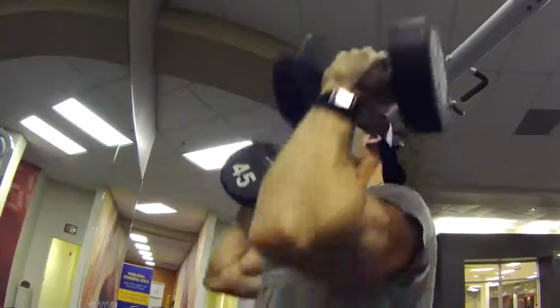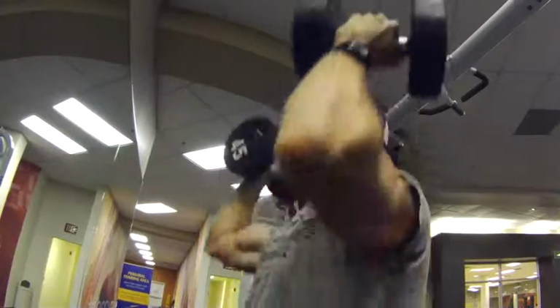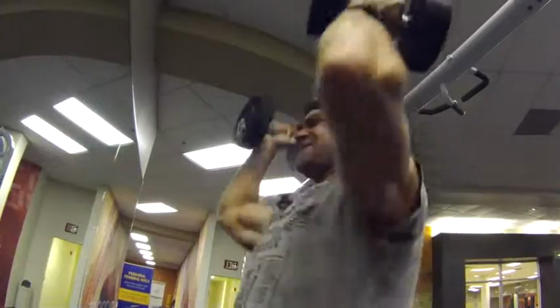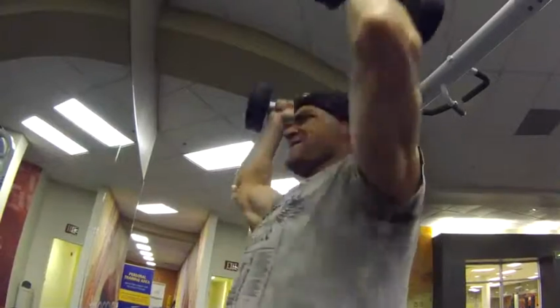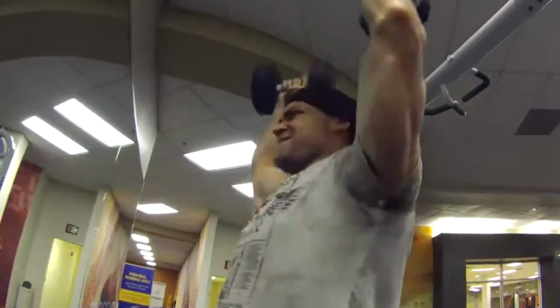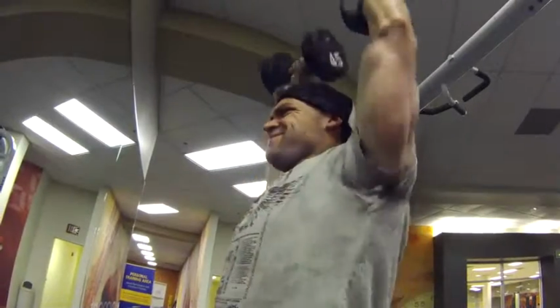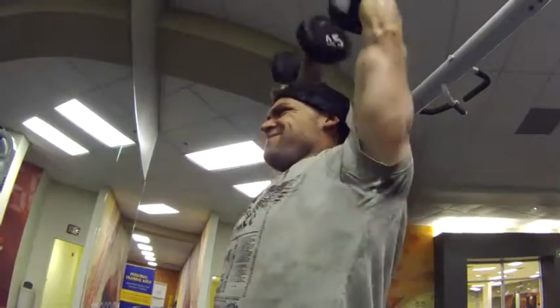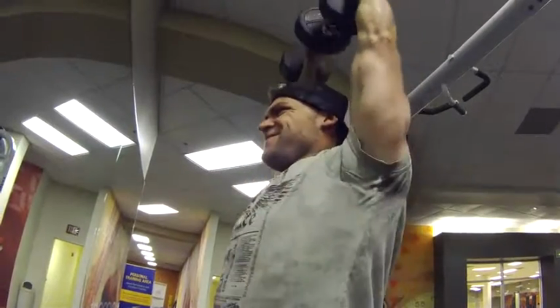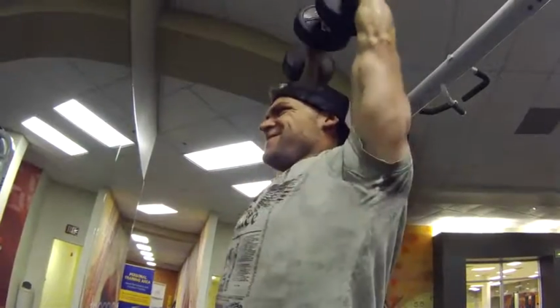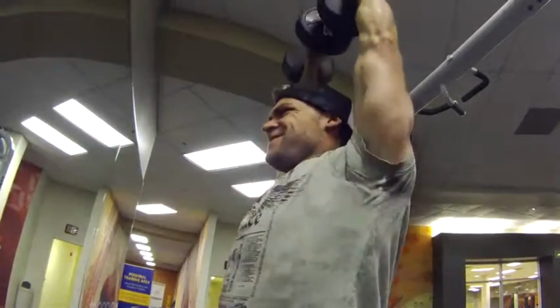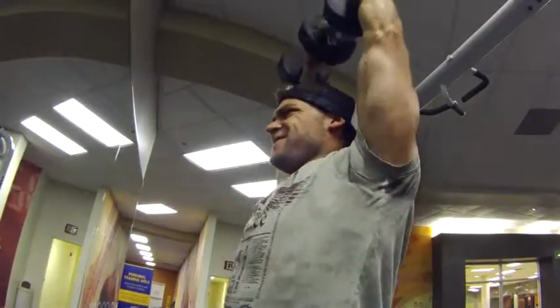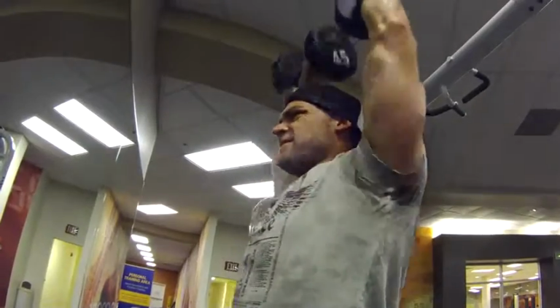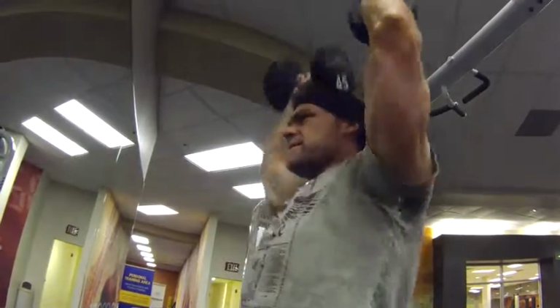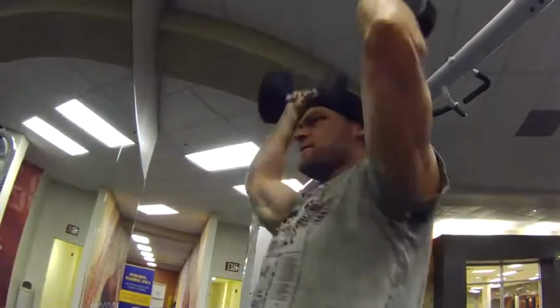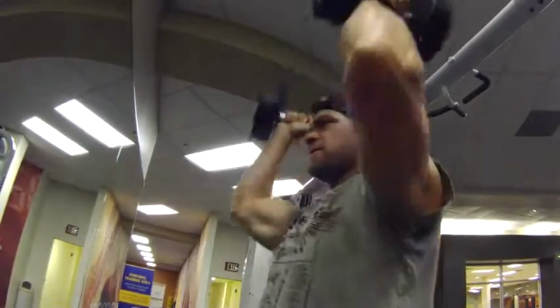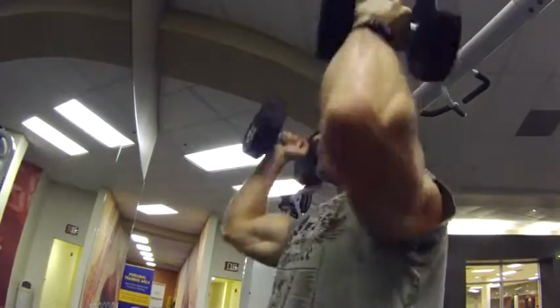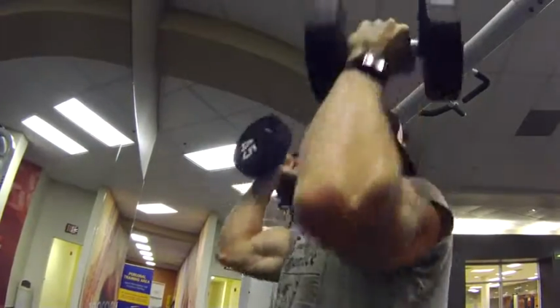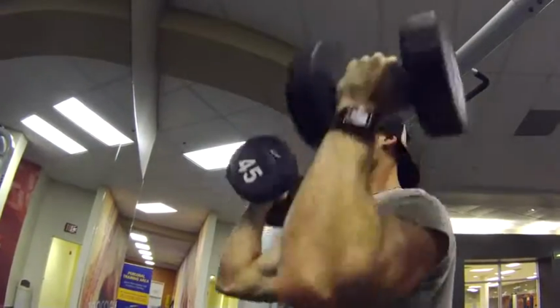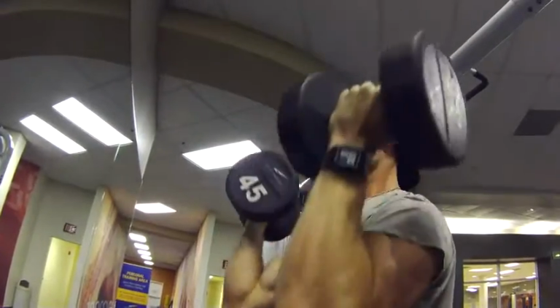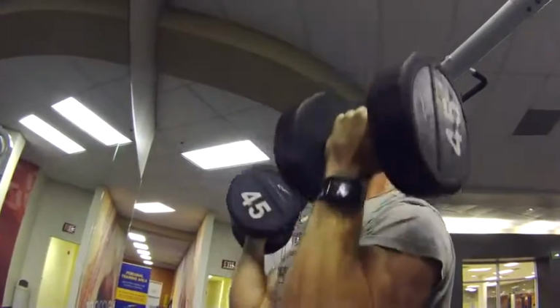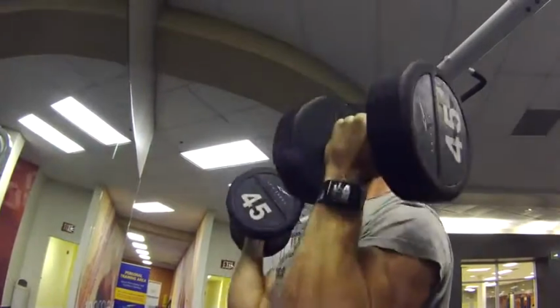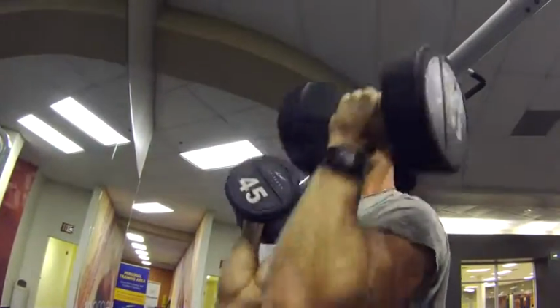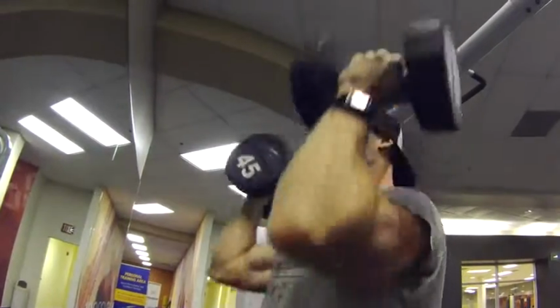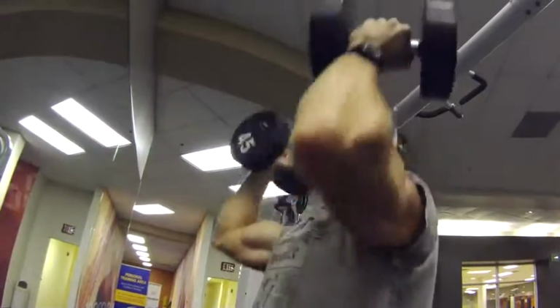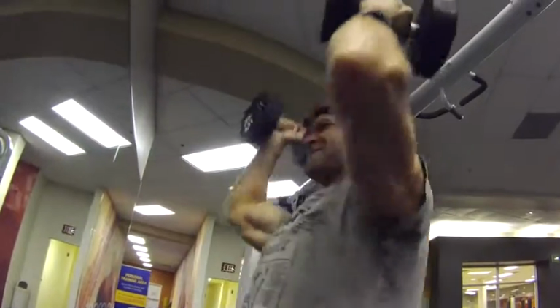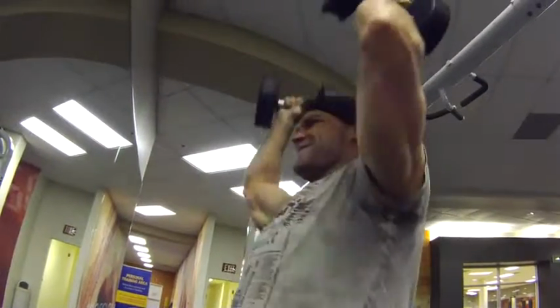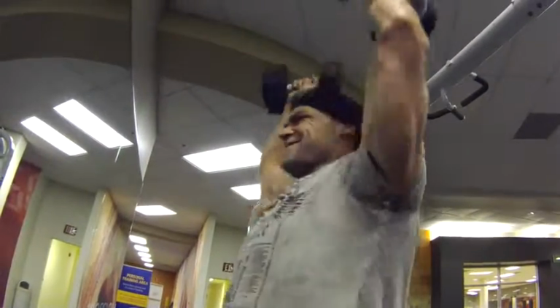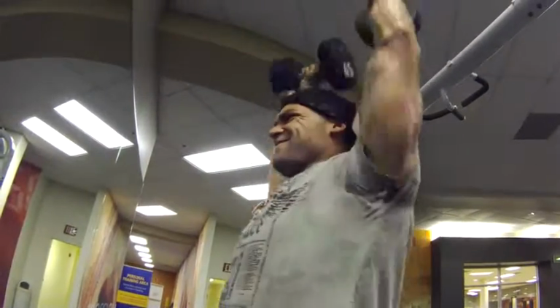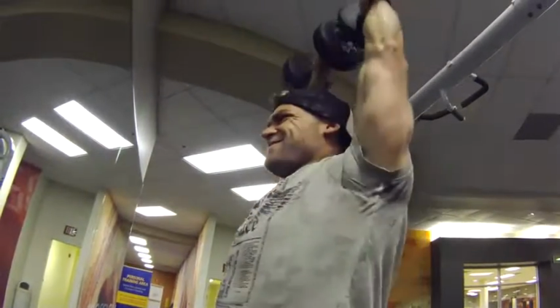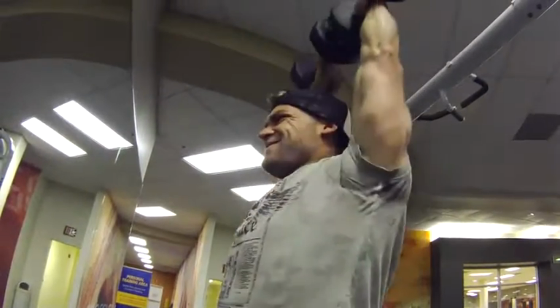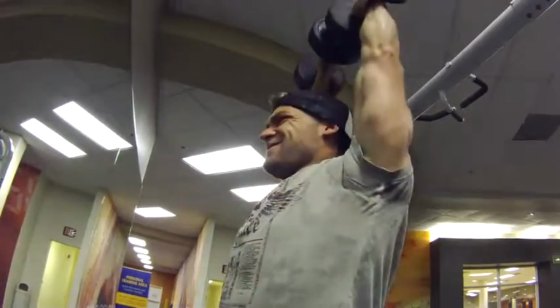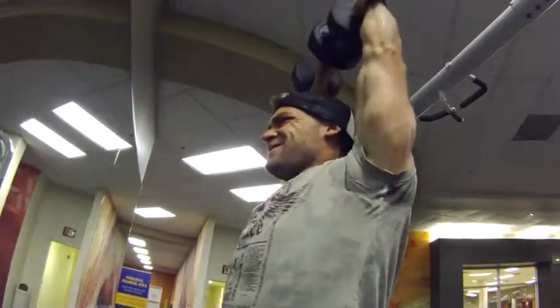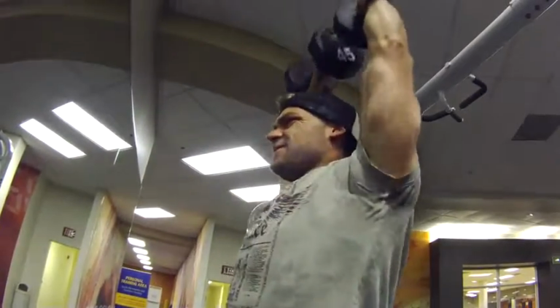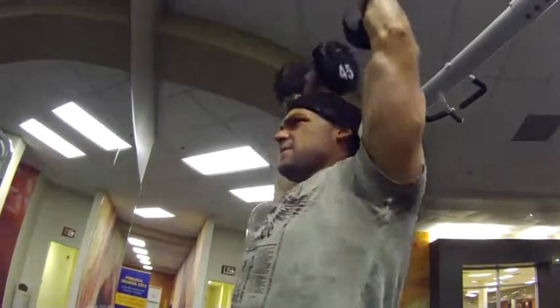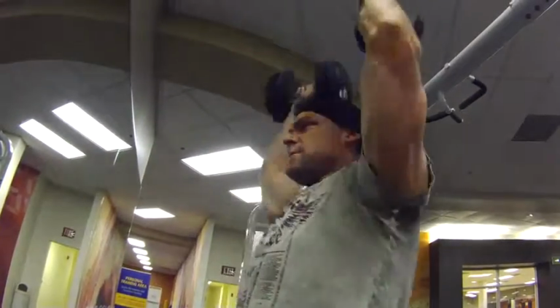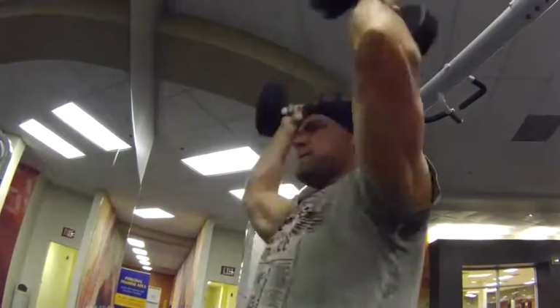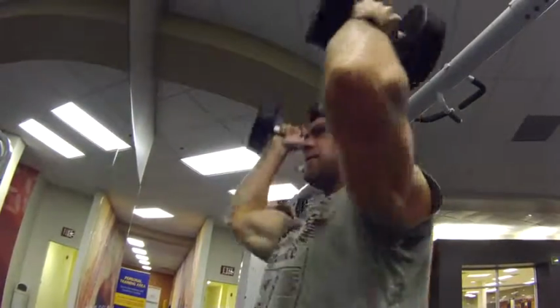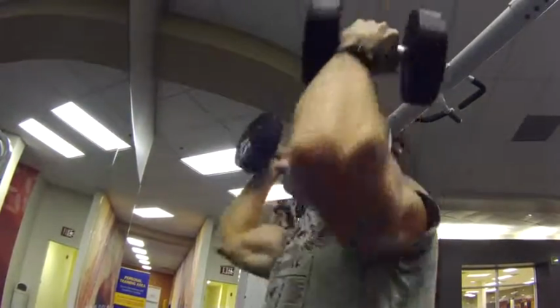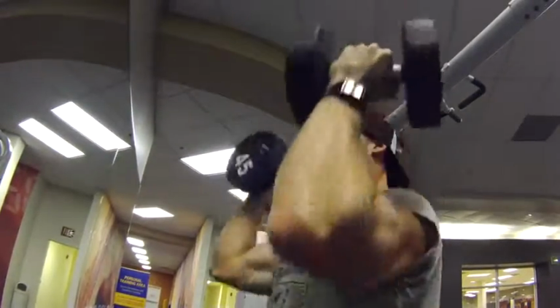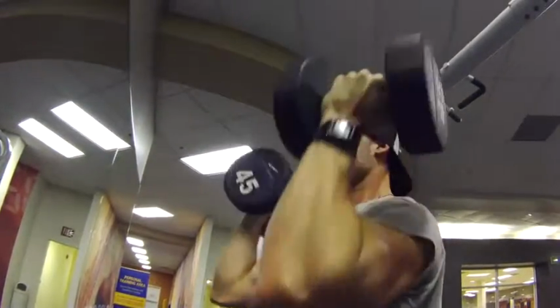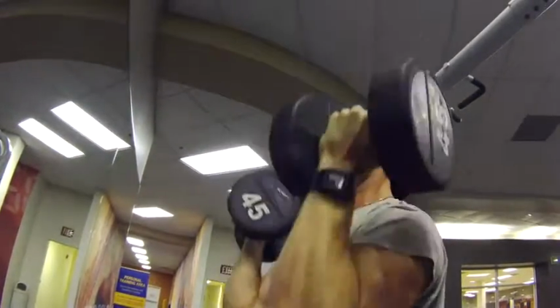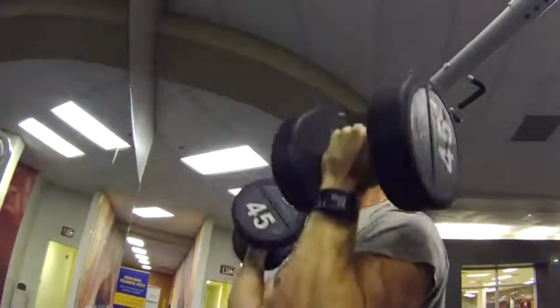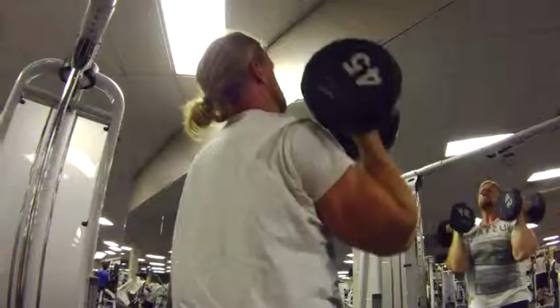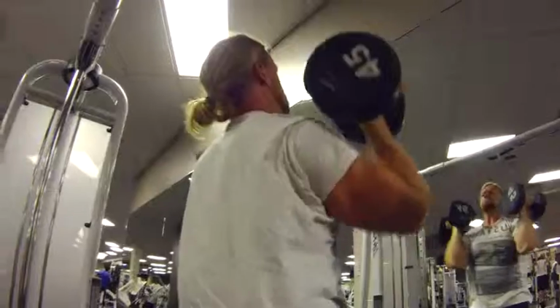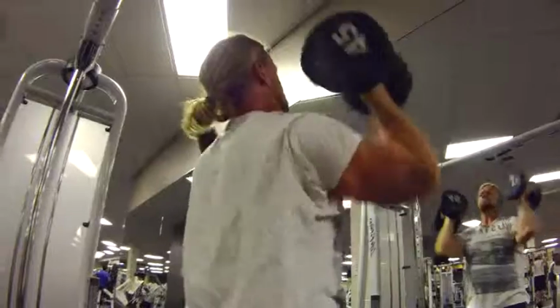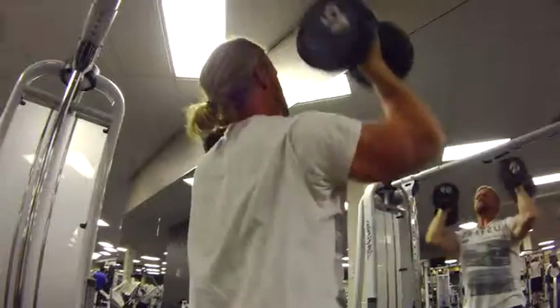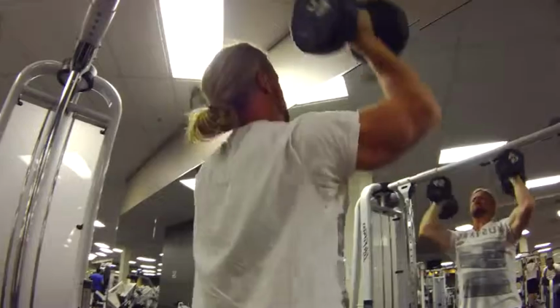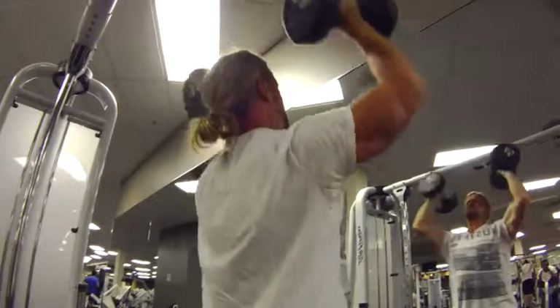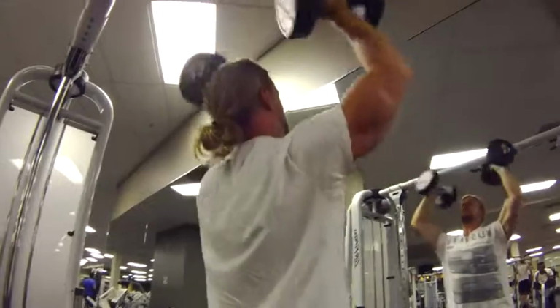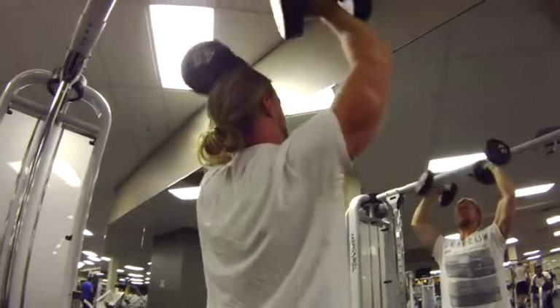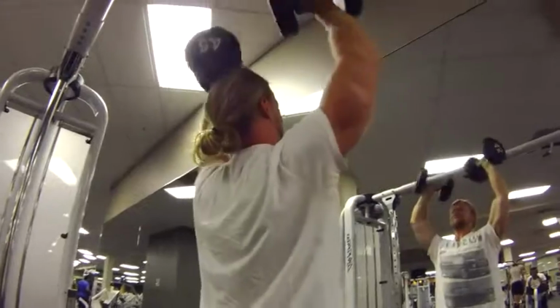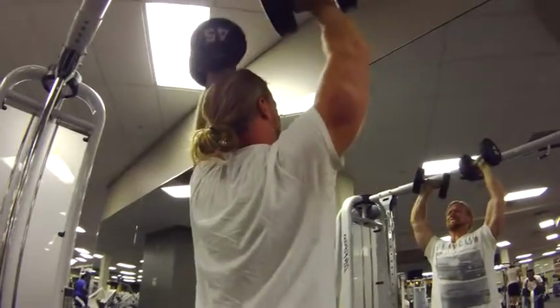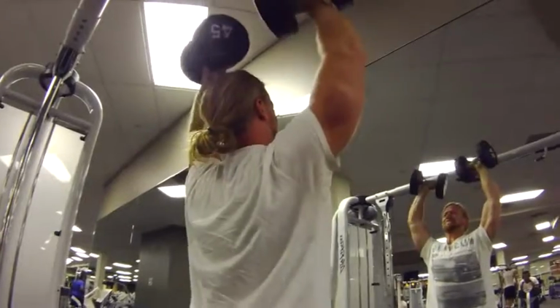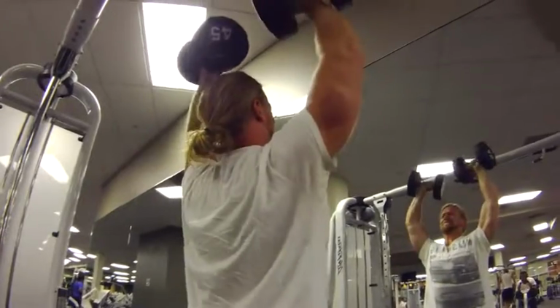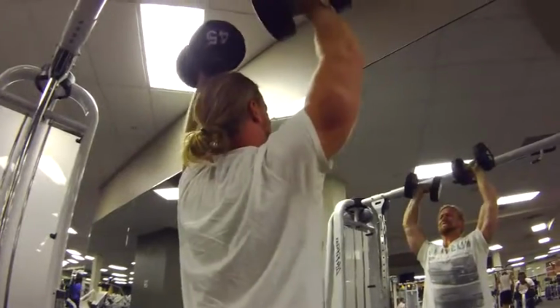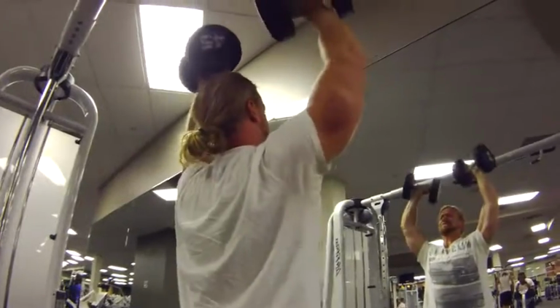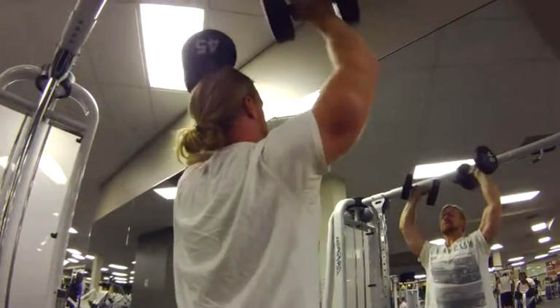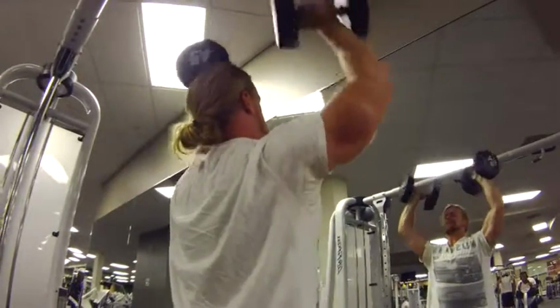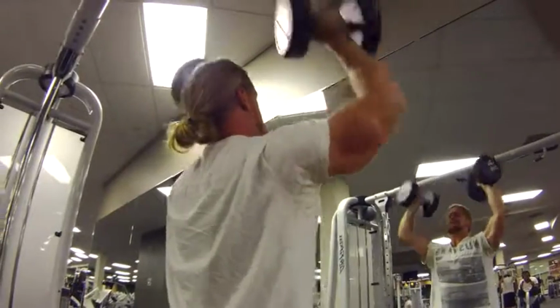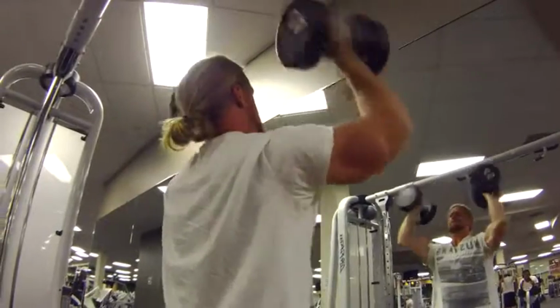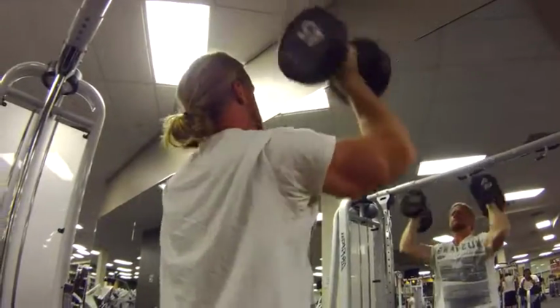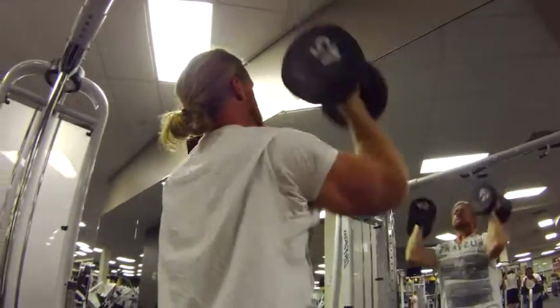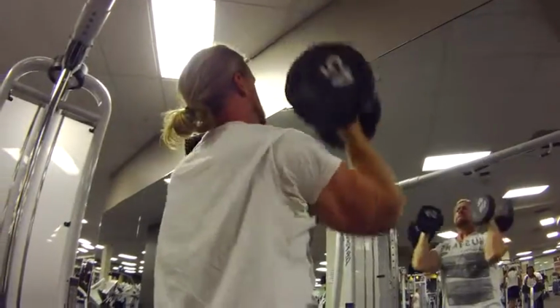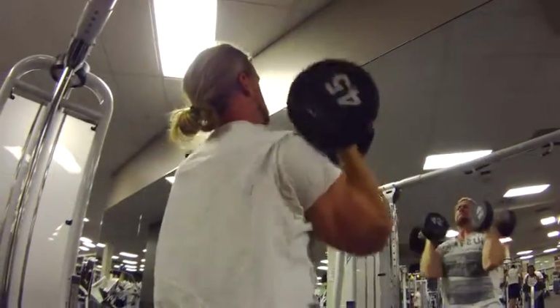We're getting this shoulder workout started with Arnold press. We're doing four sets of 15 reps.